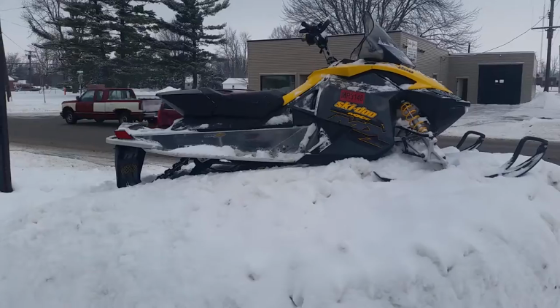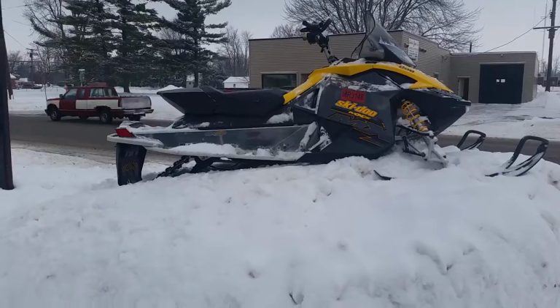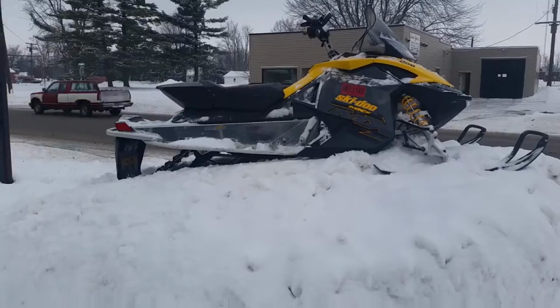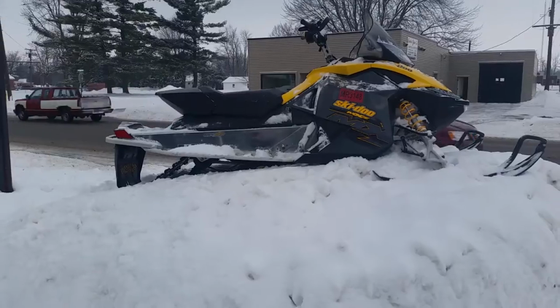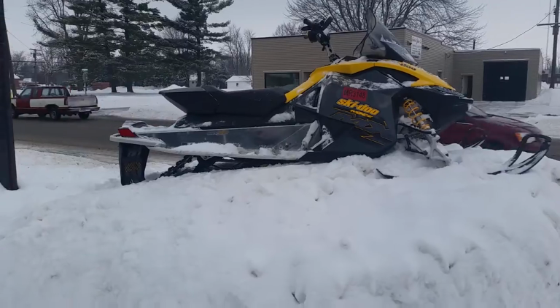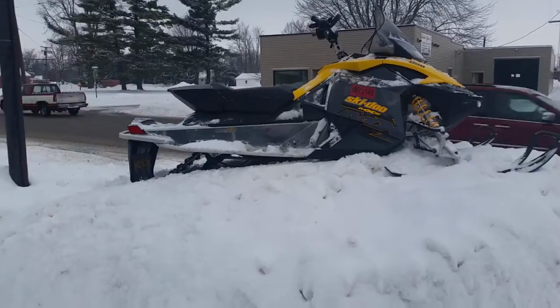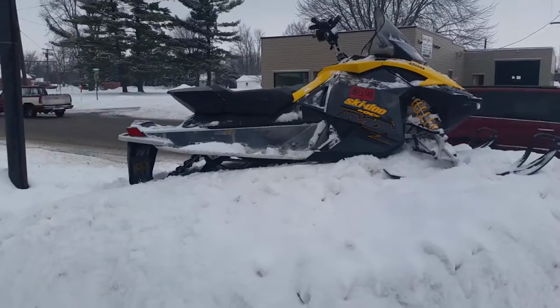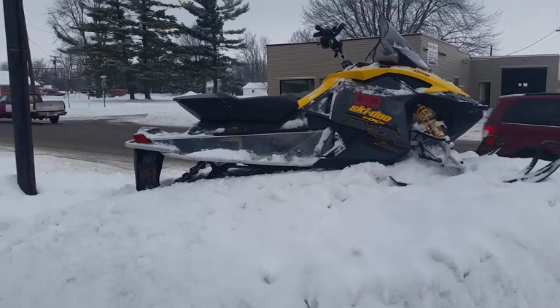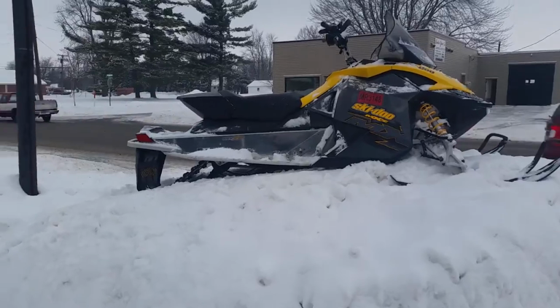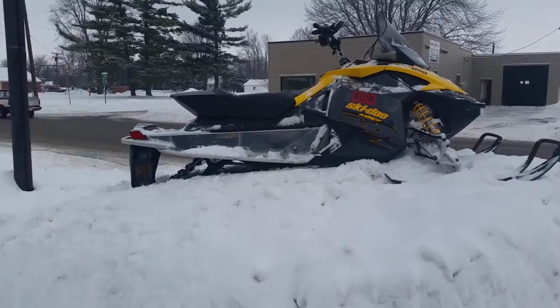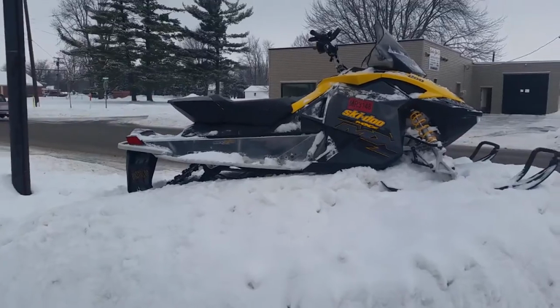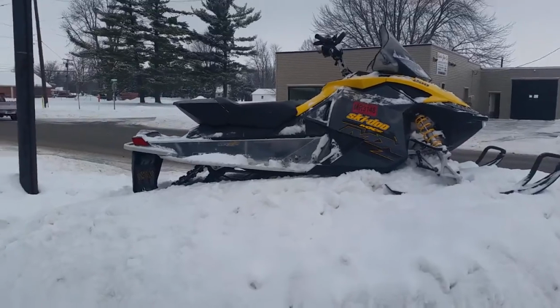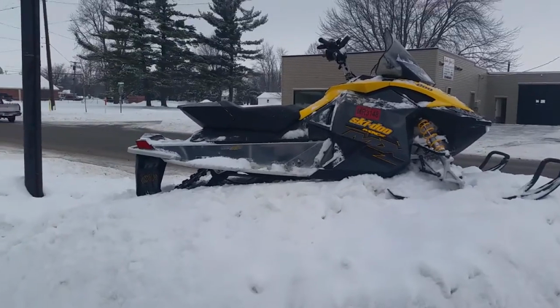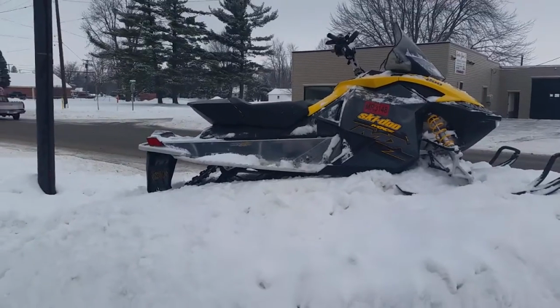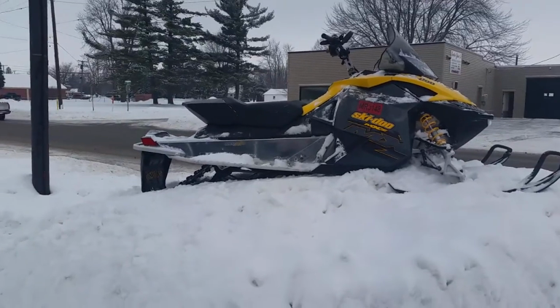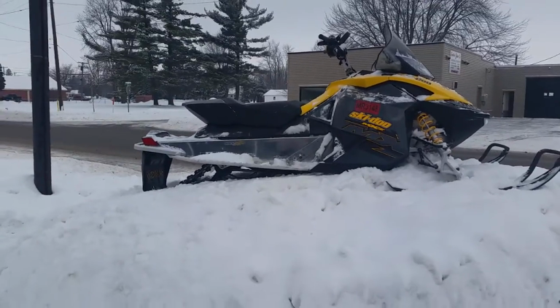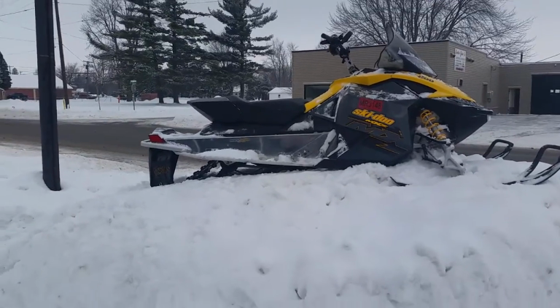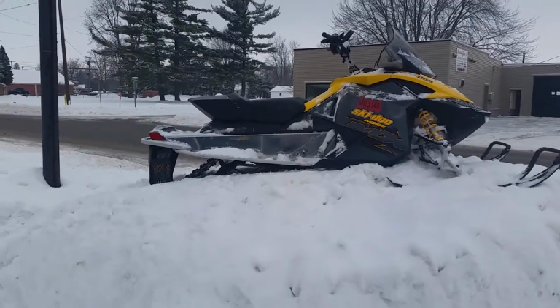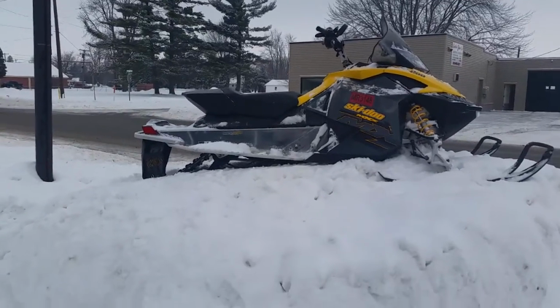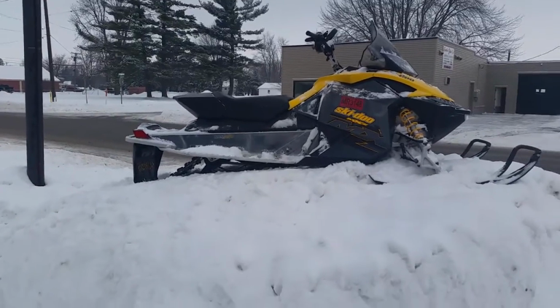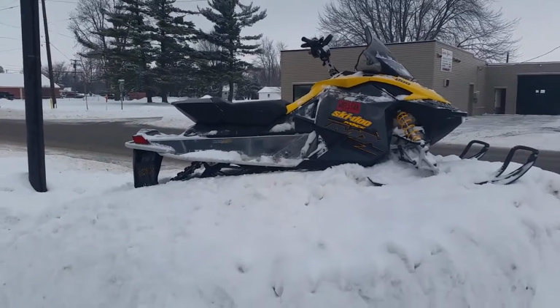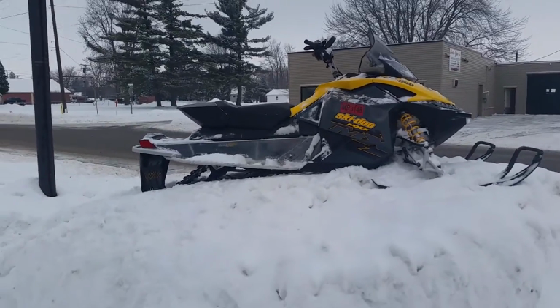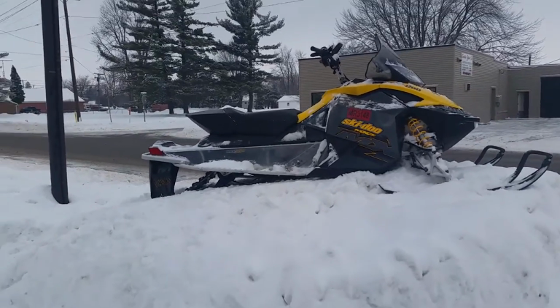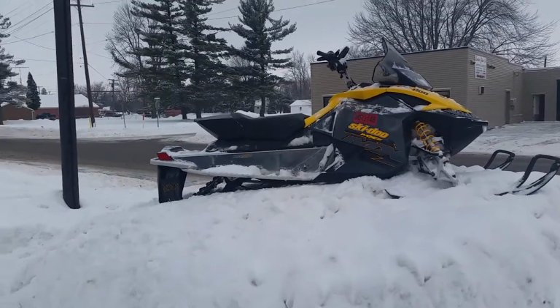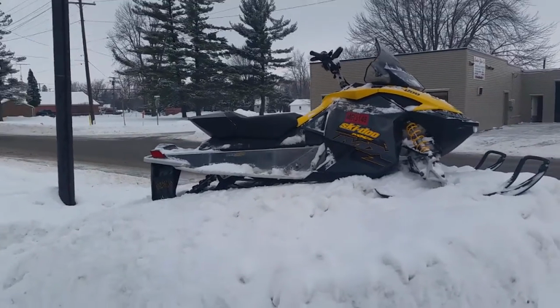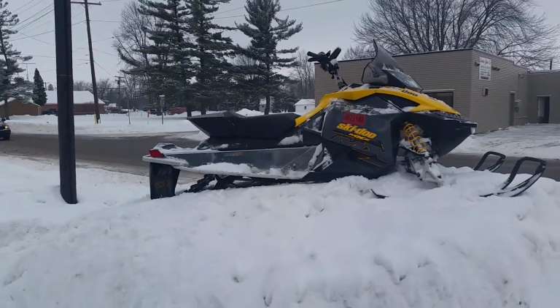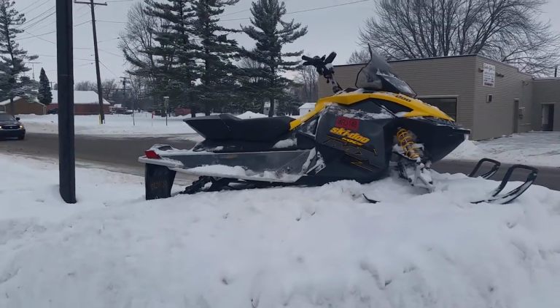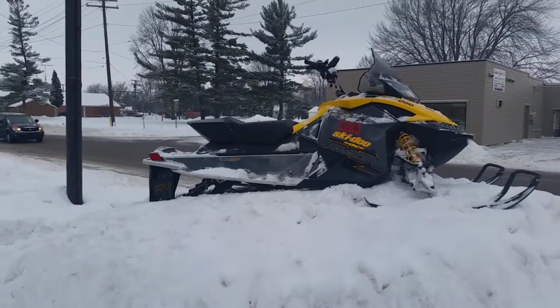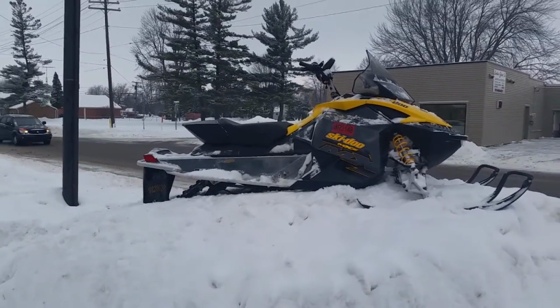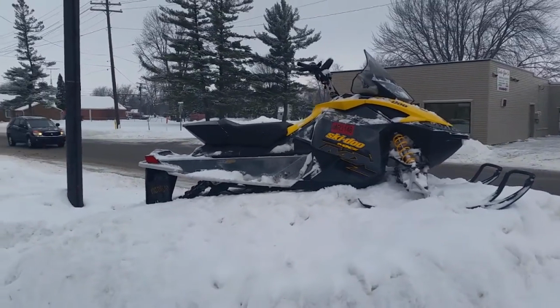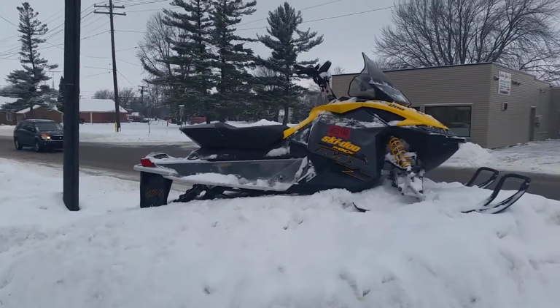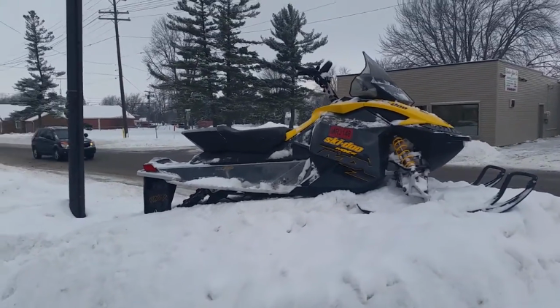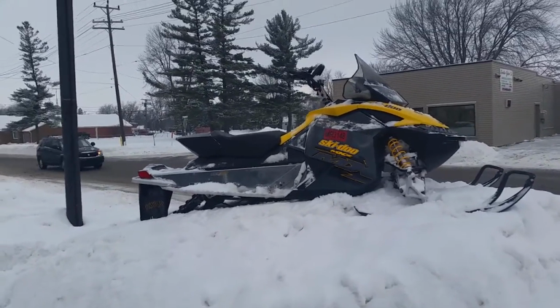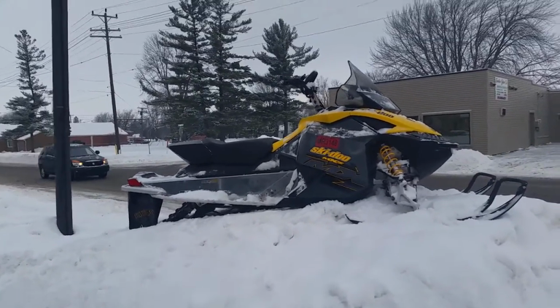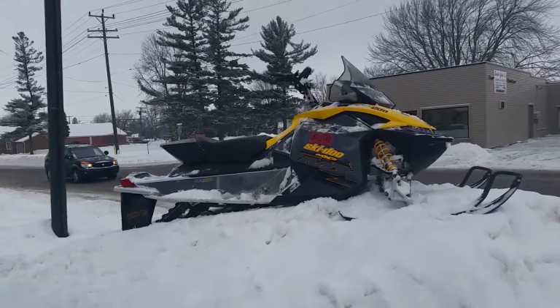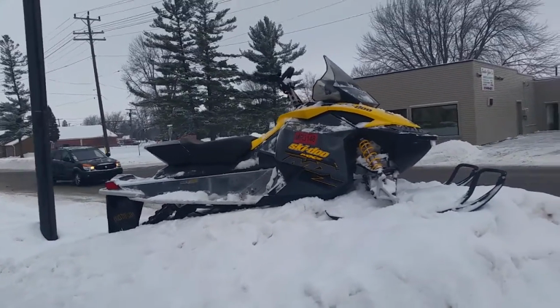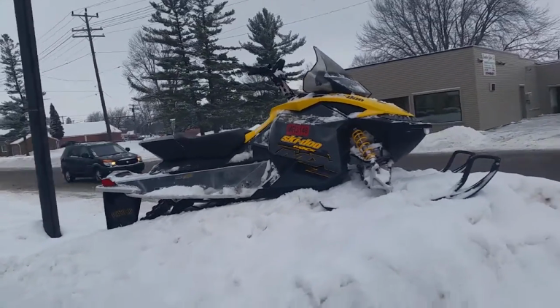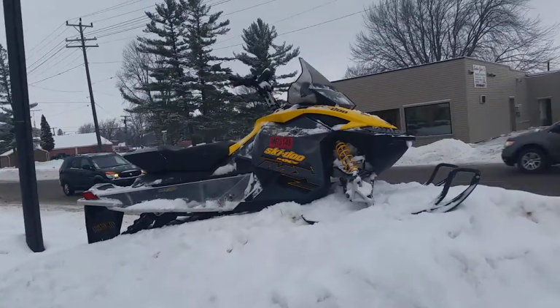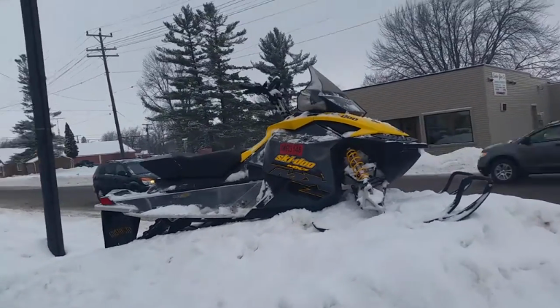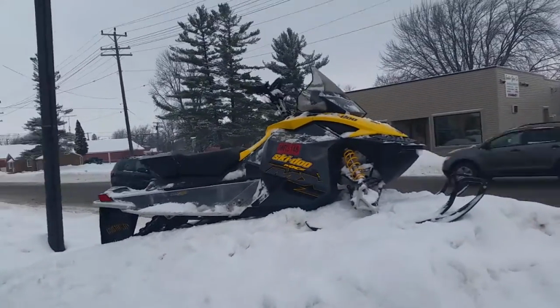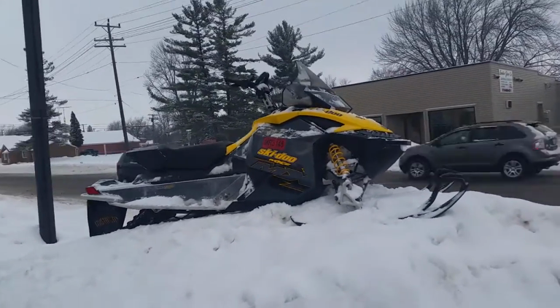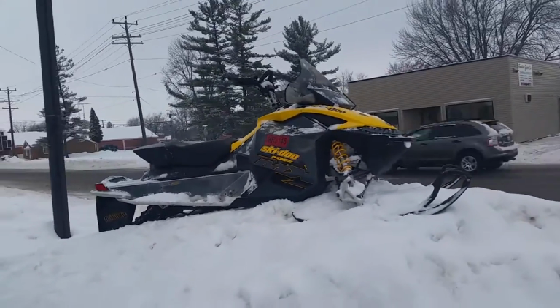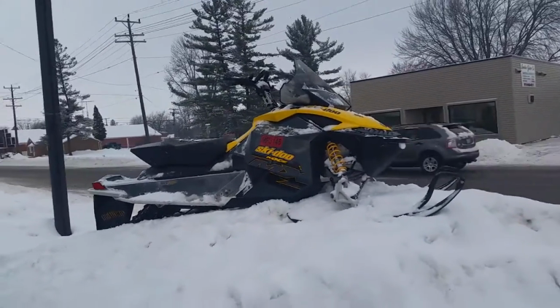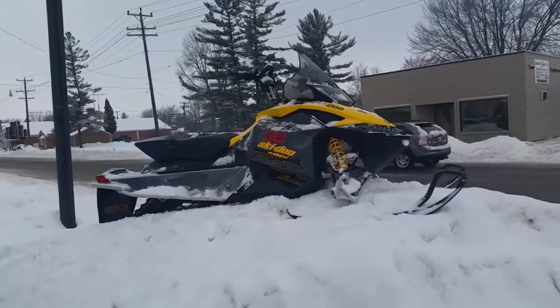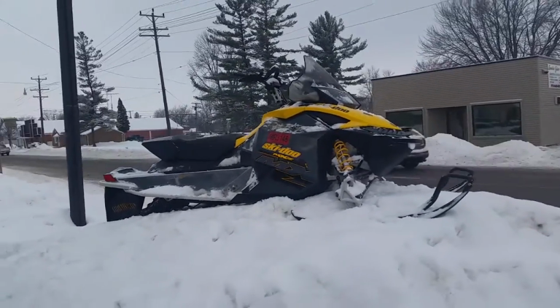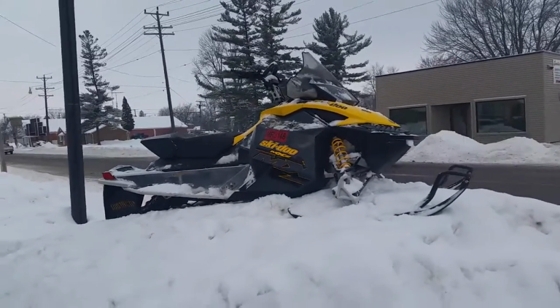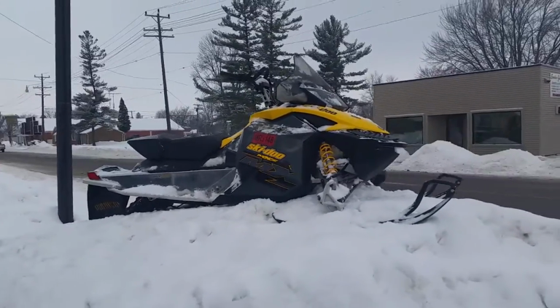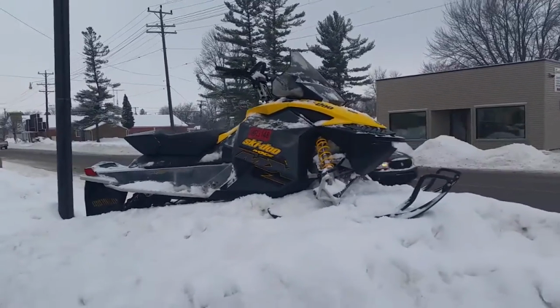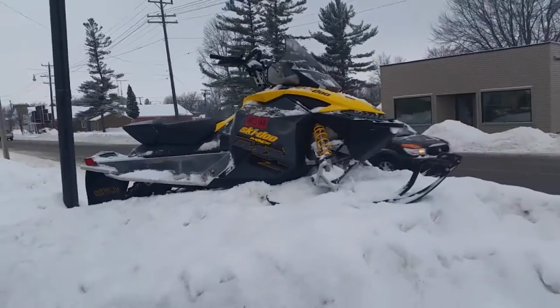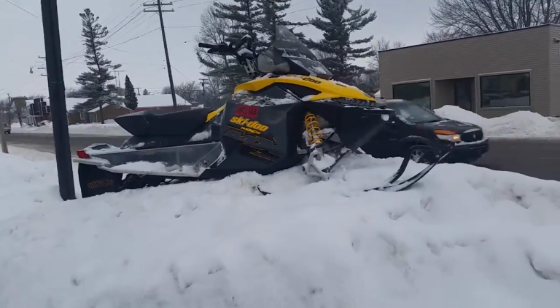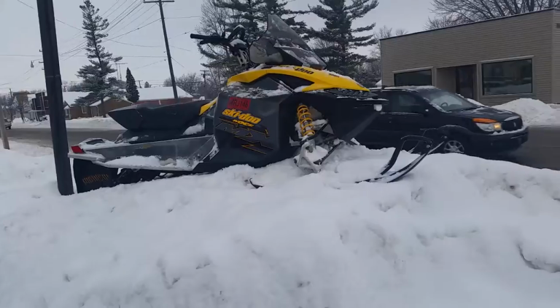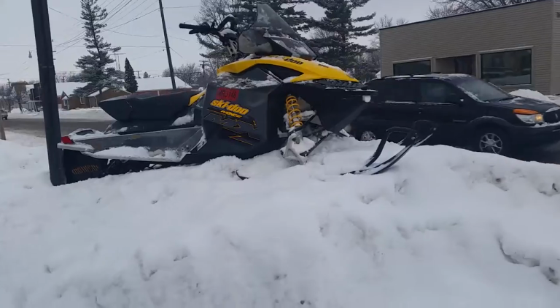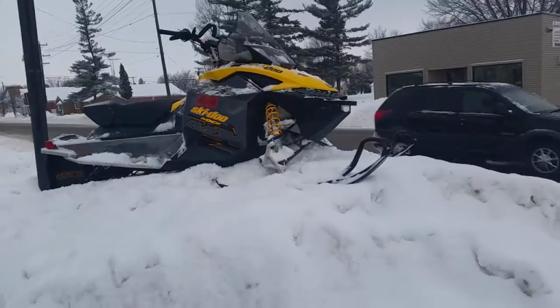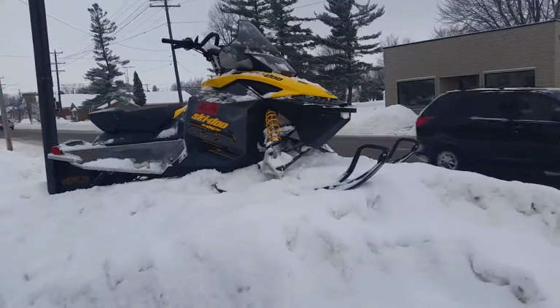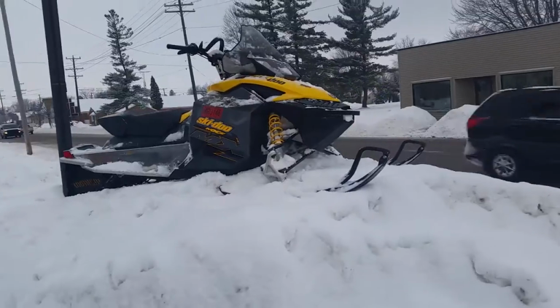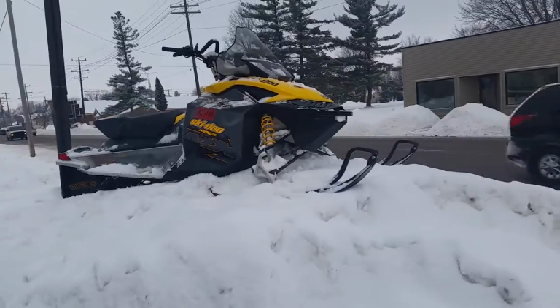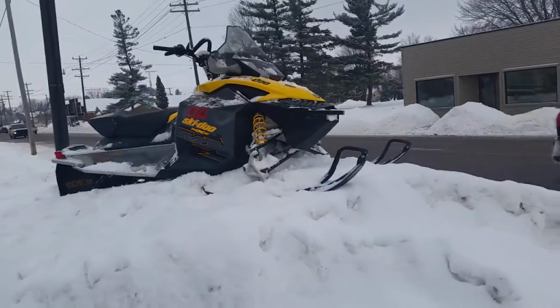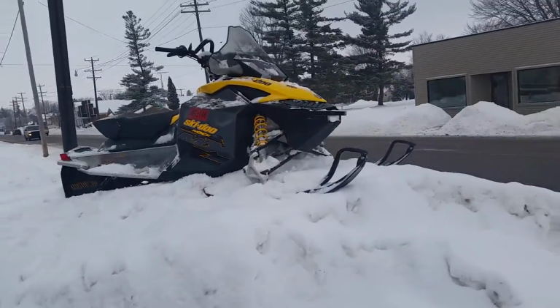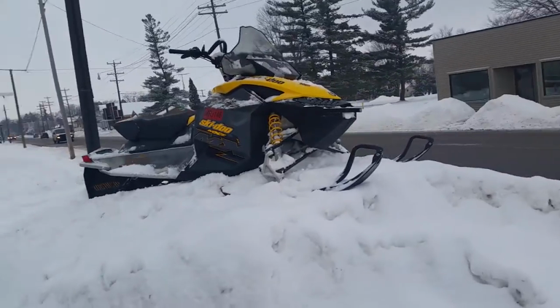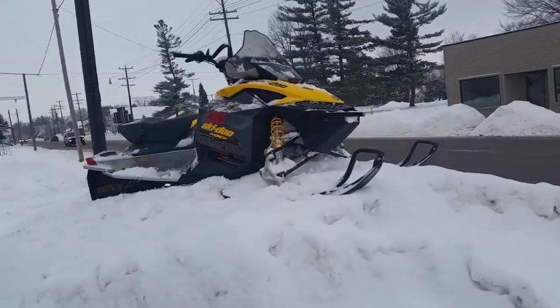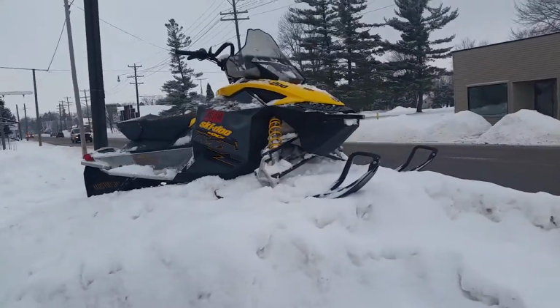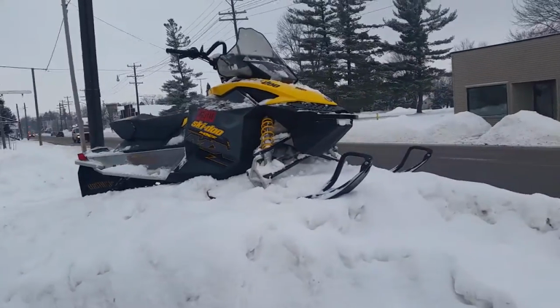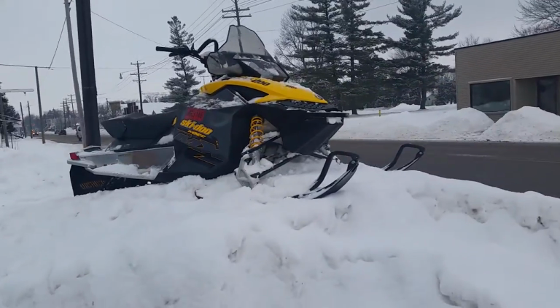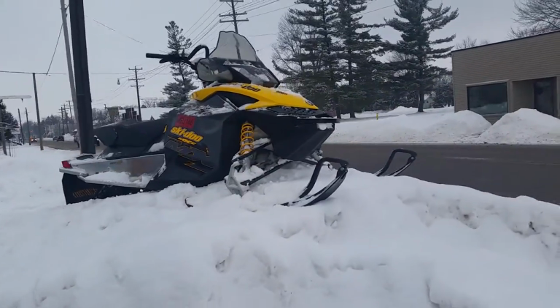Today we got a great 2008 Skidoo Rev 600 drilling for sale. We got this thing priced to move $49.99.